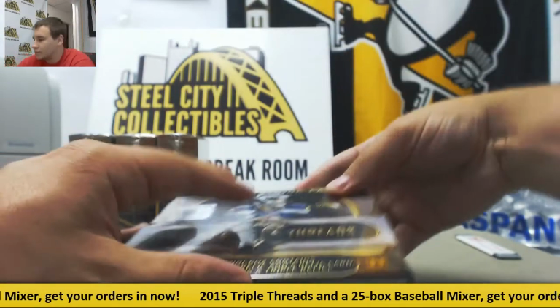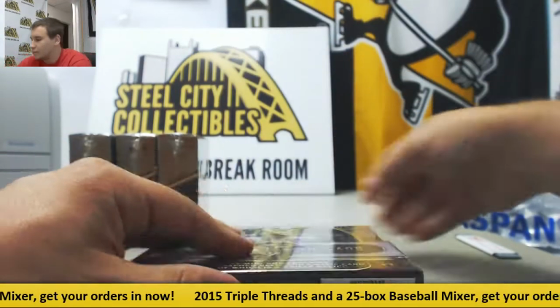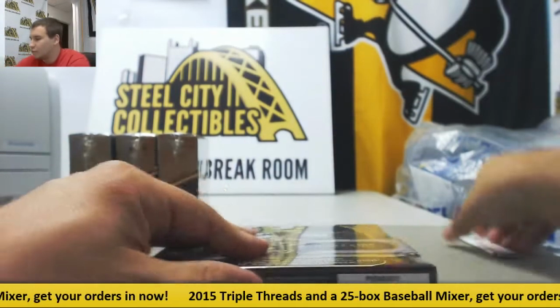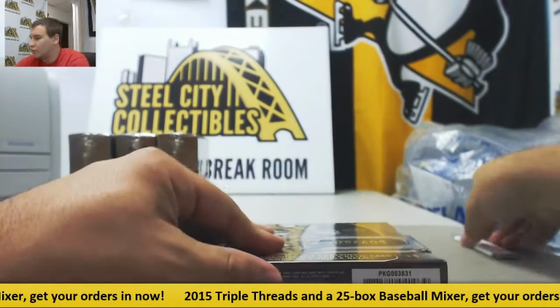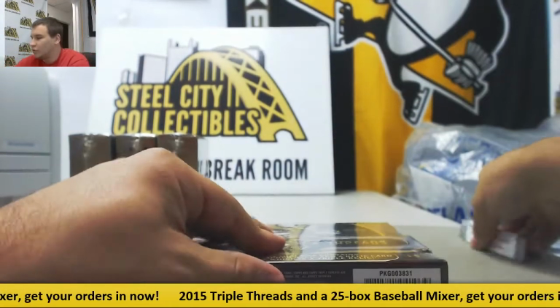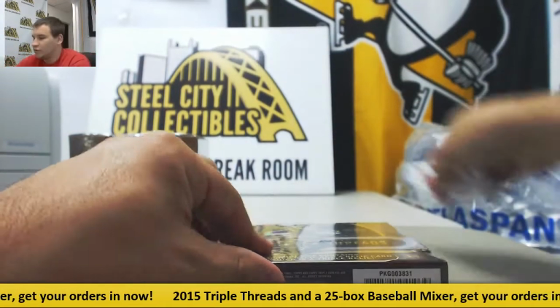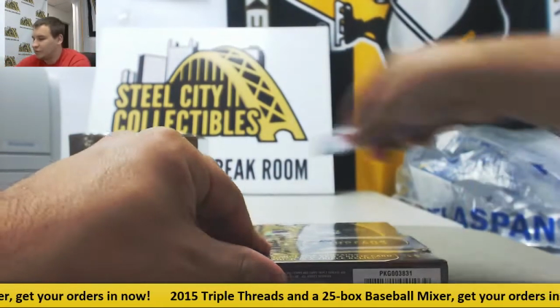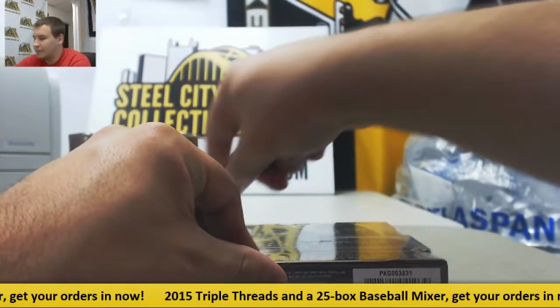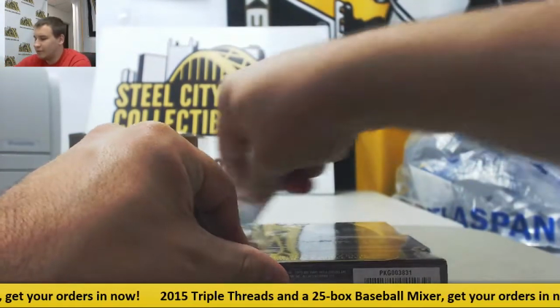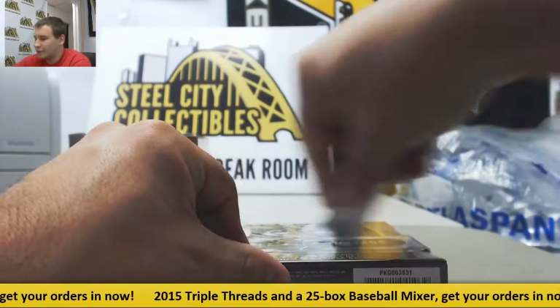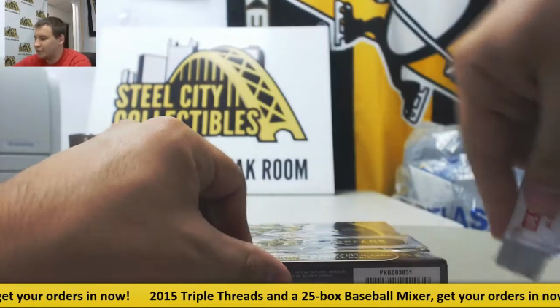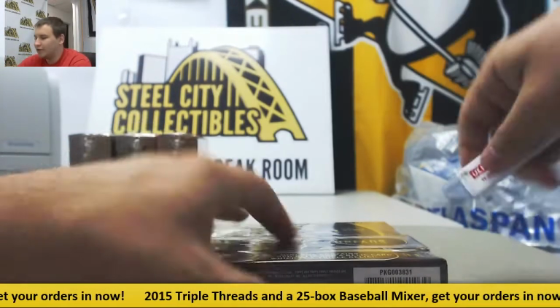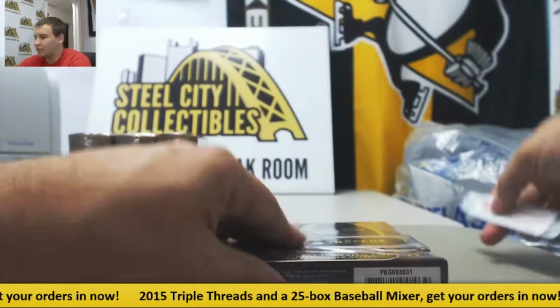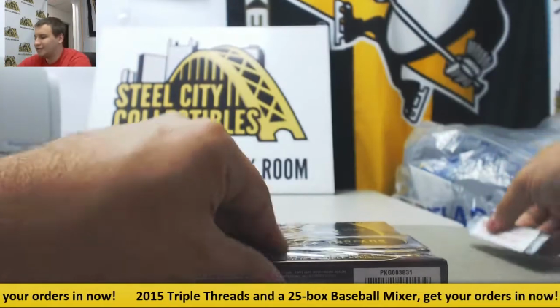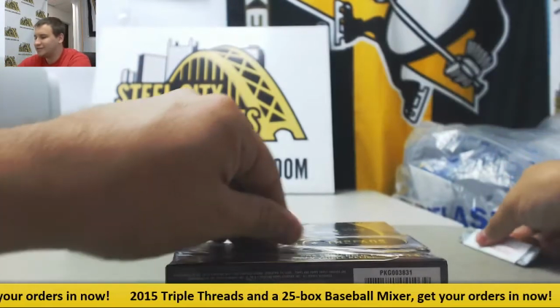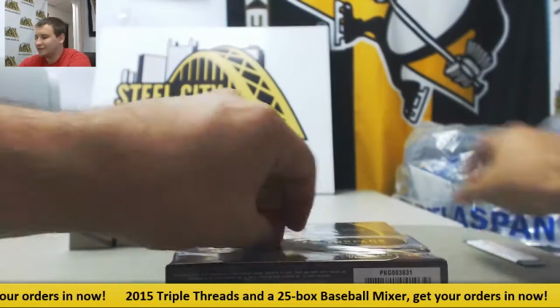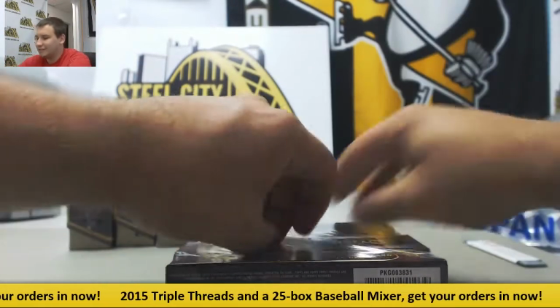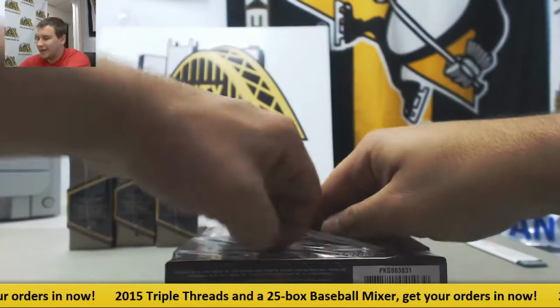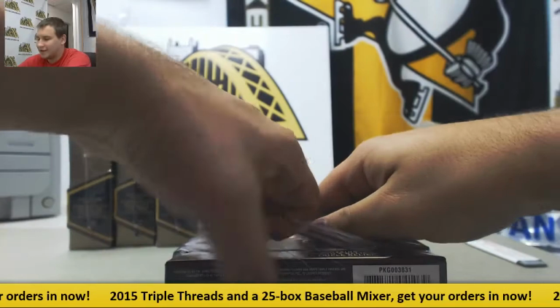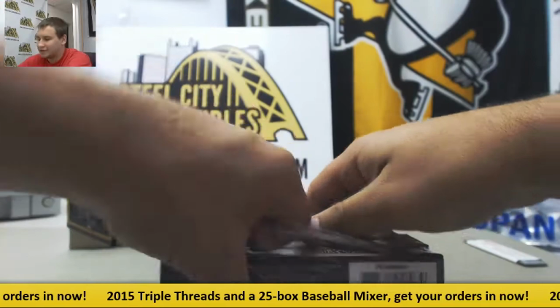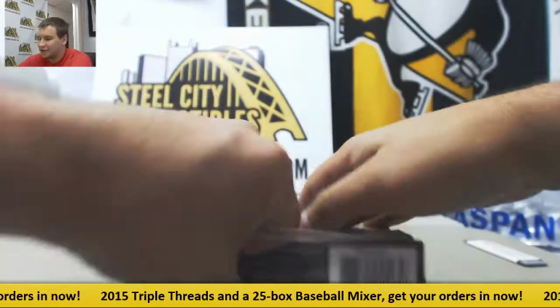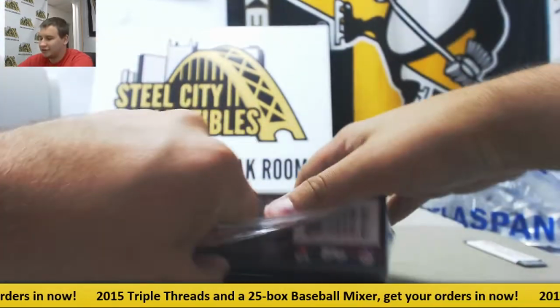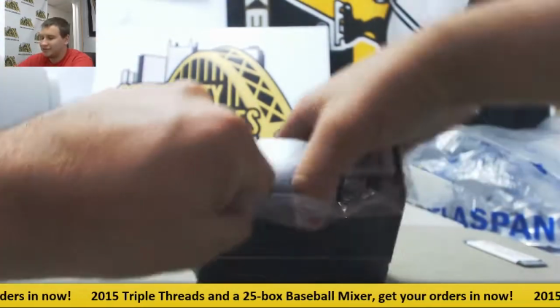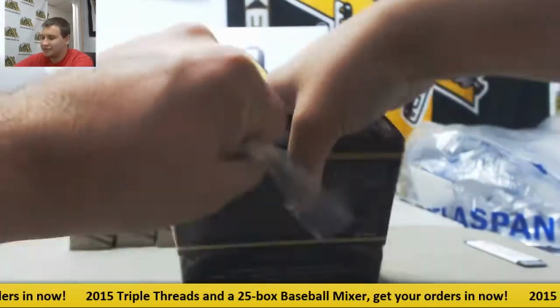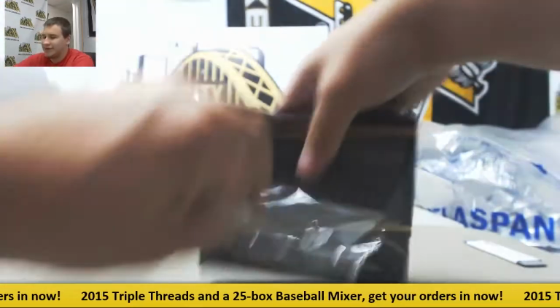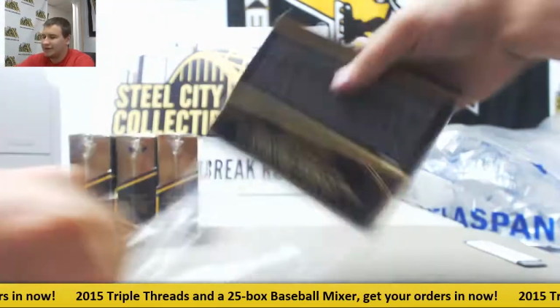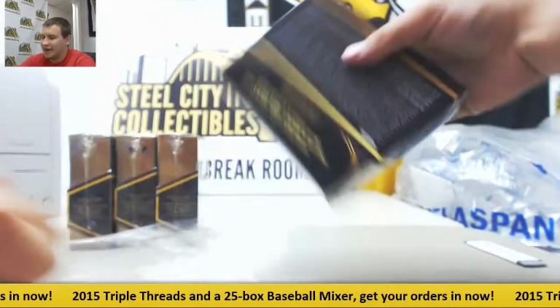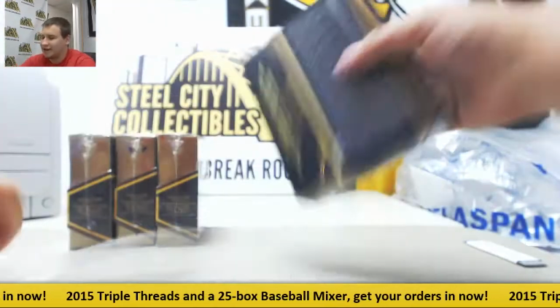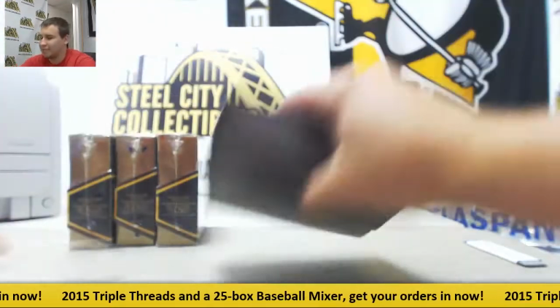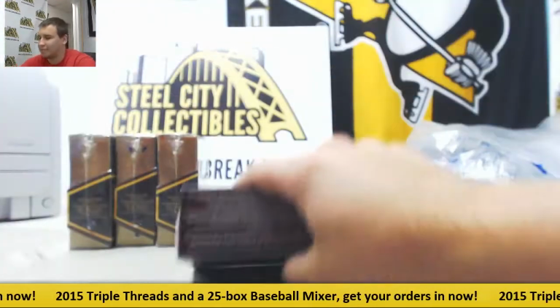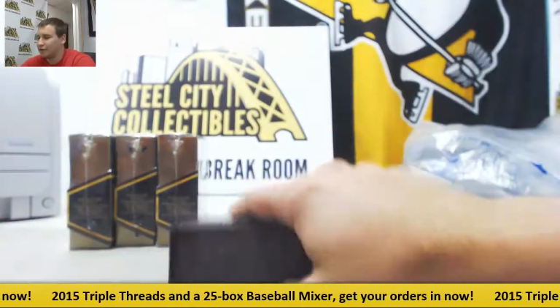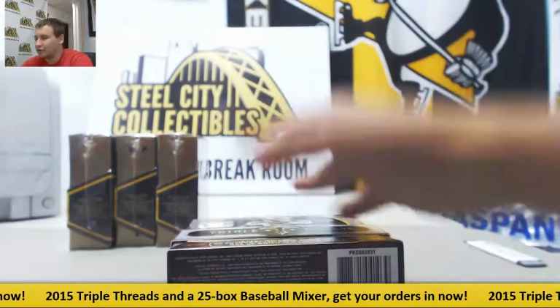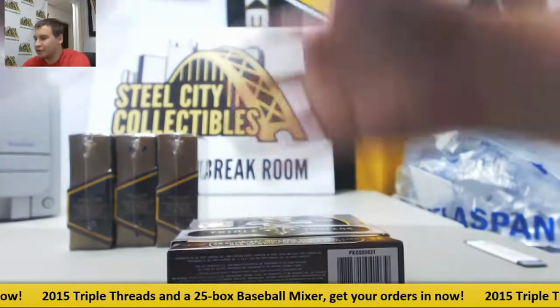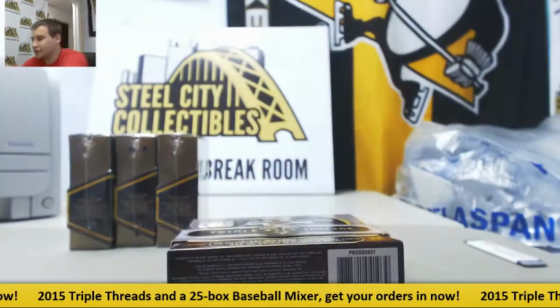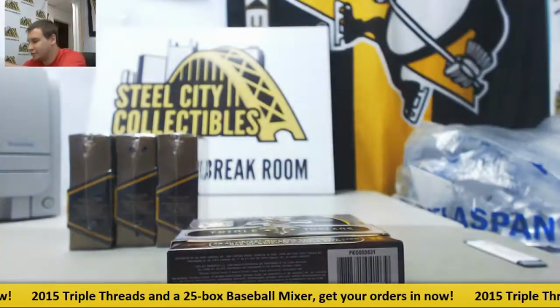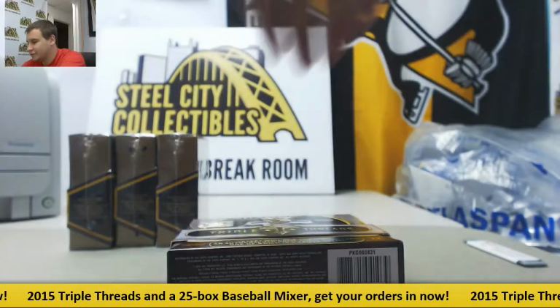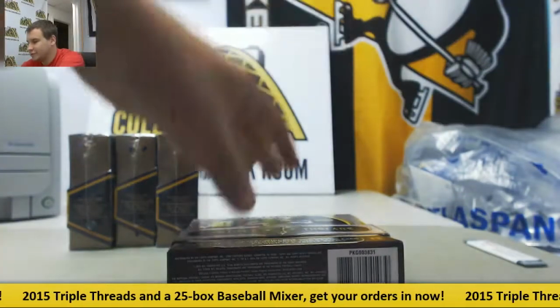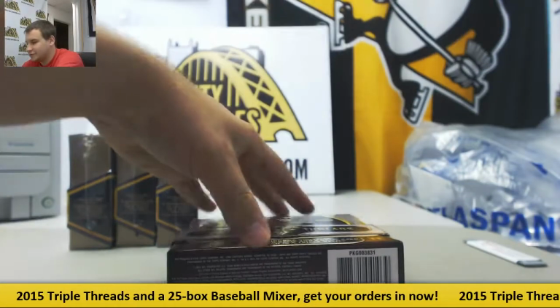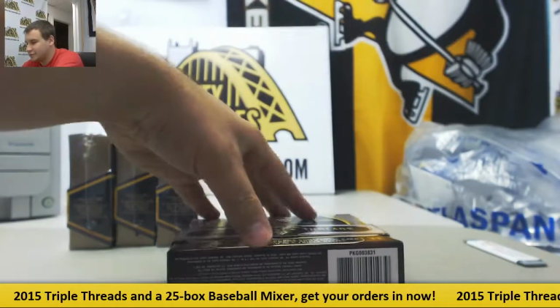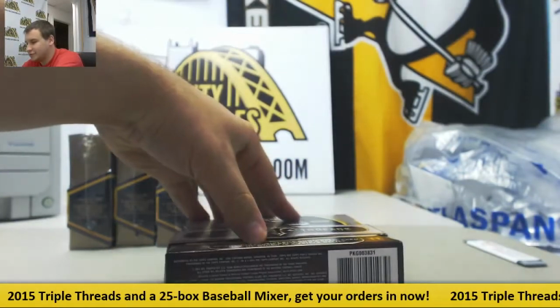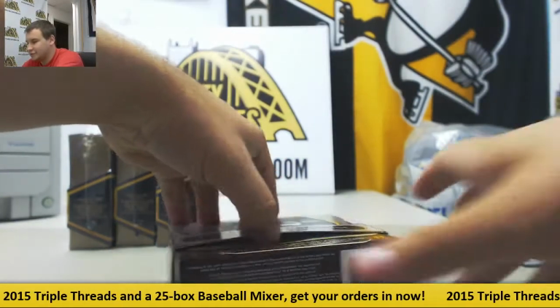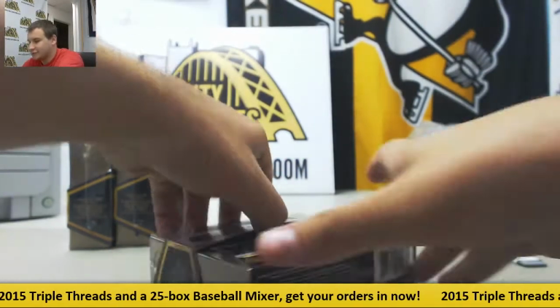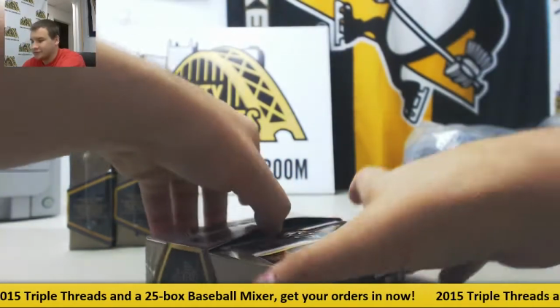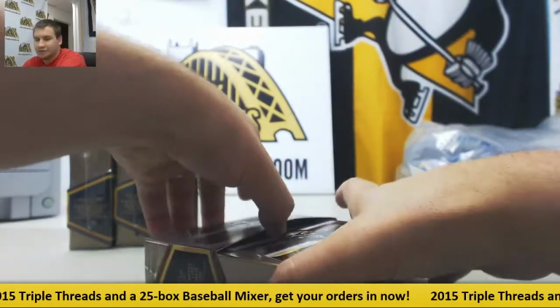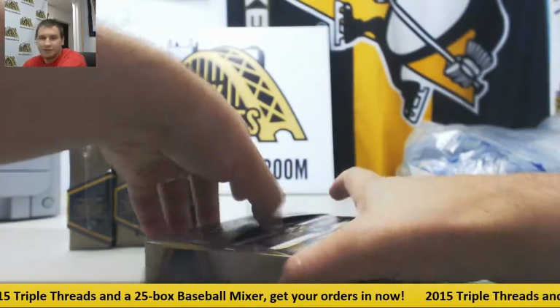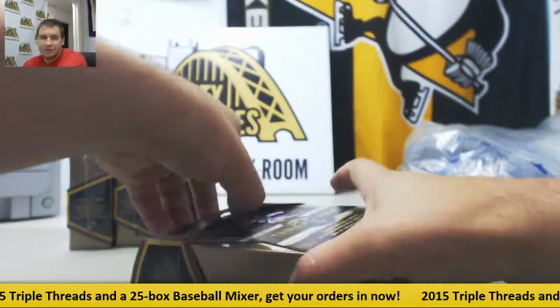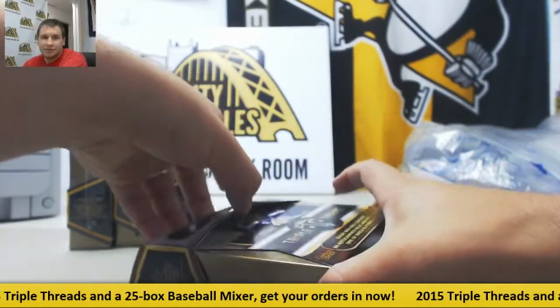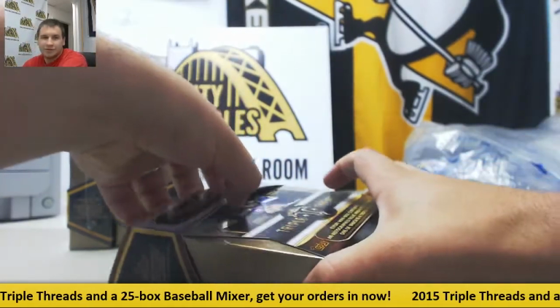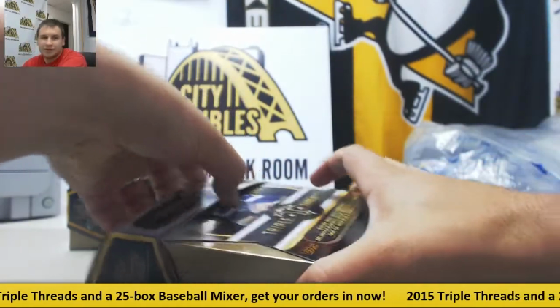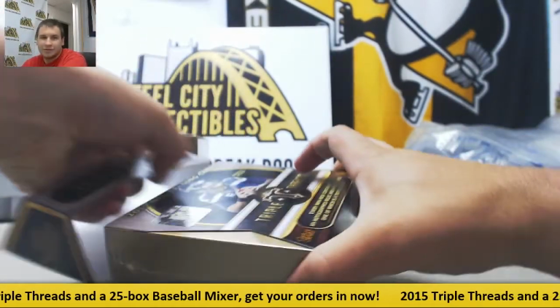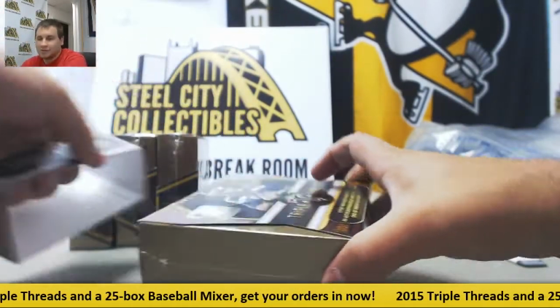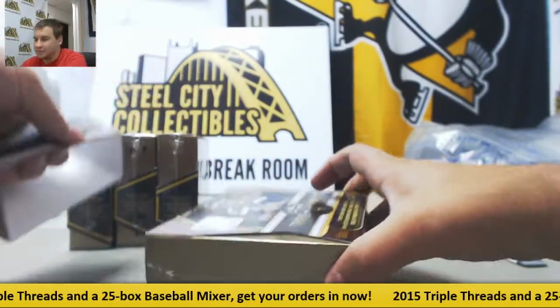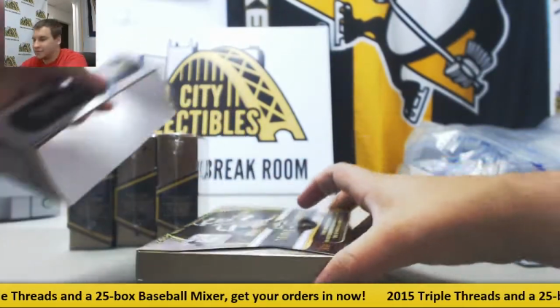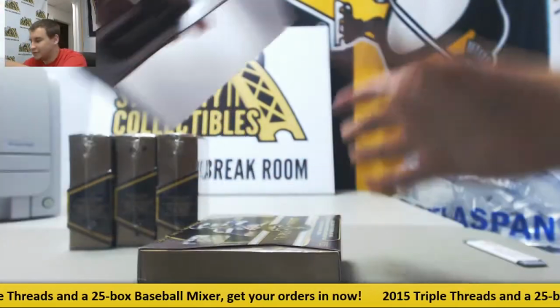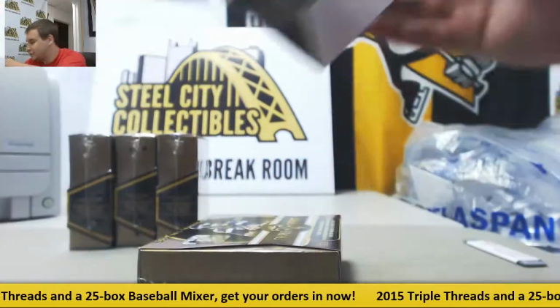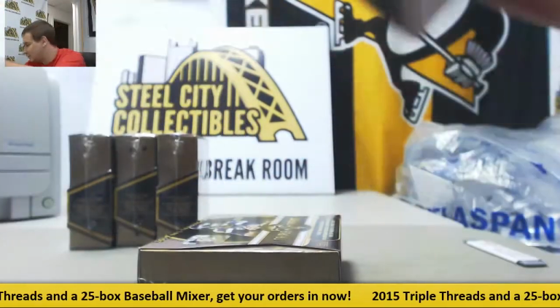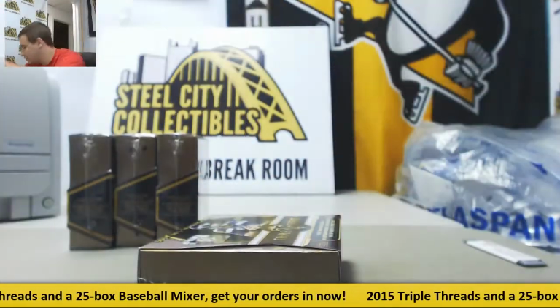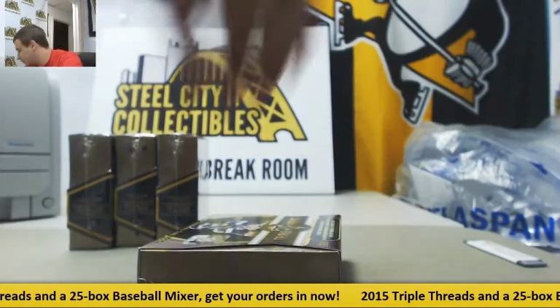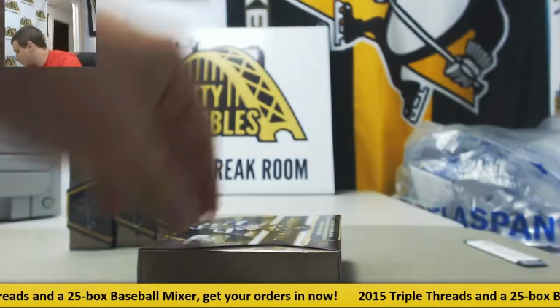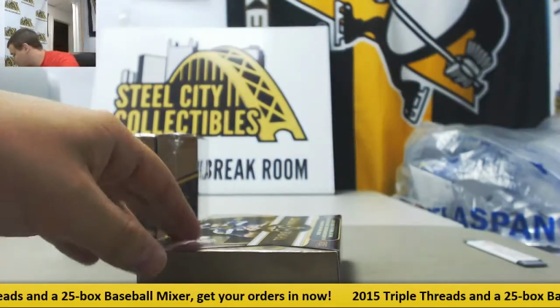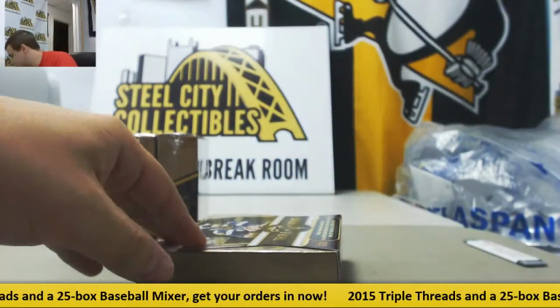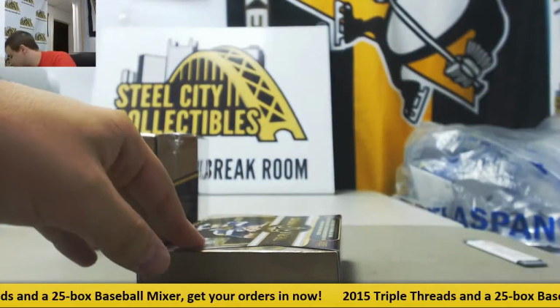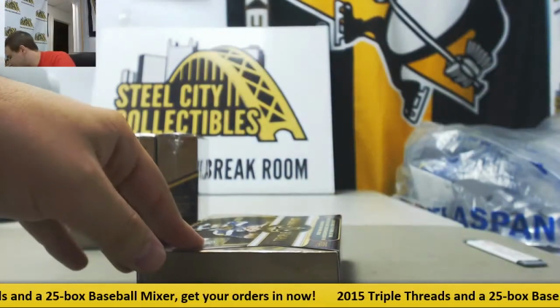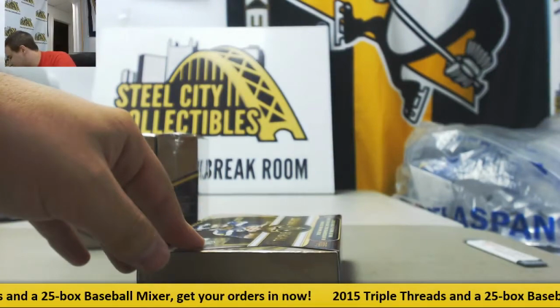So we've got a 1-of-1 Mariota, a Winston patch out of 10, and a book. So far, so good.